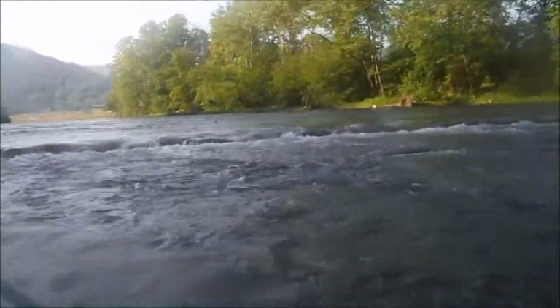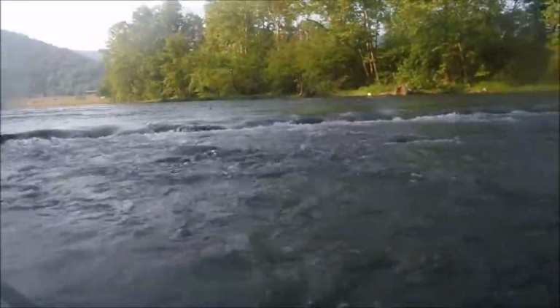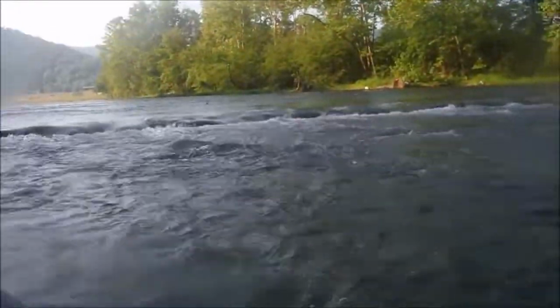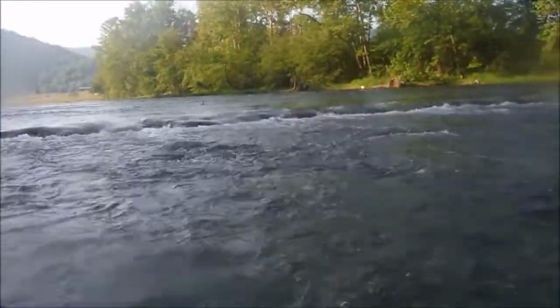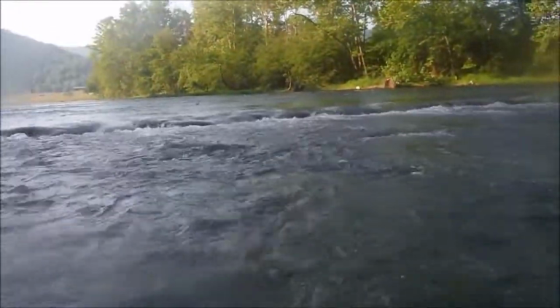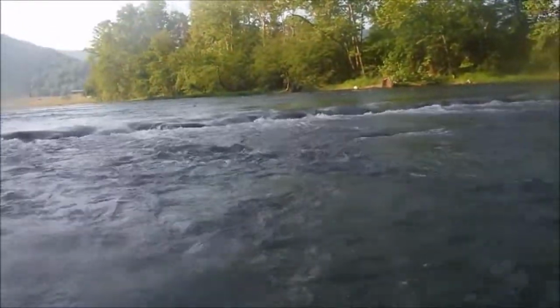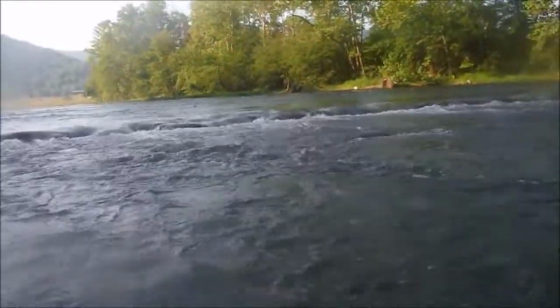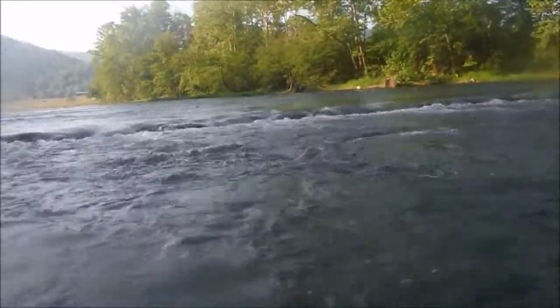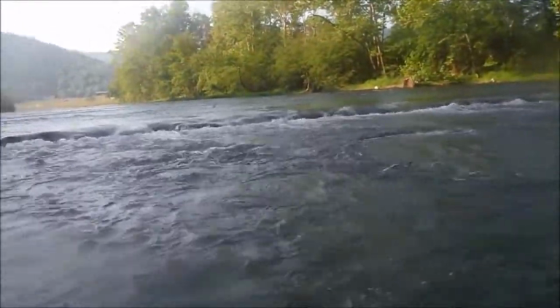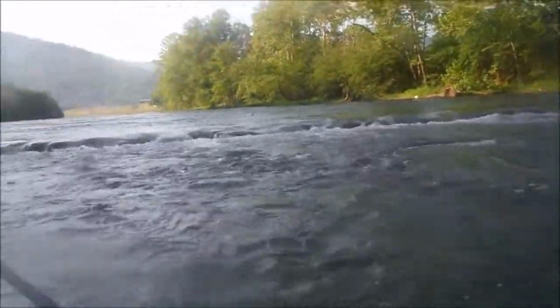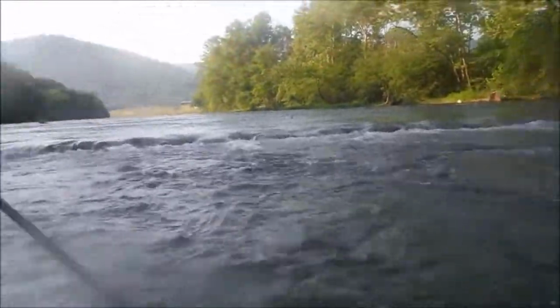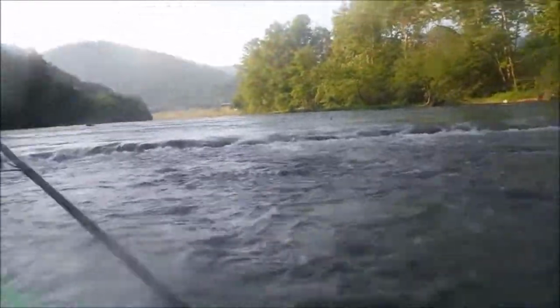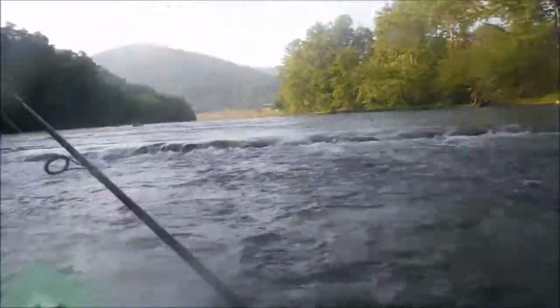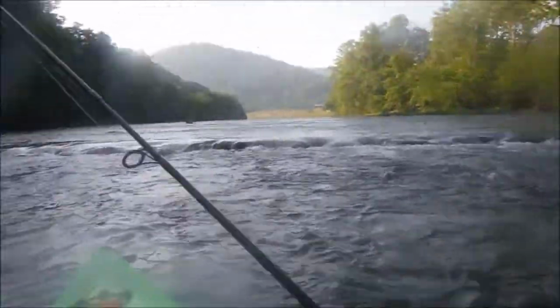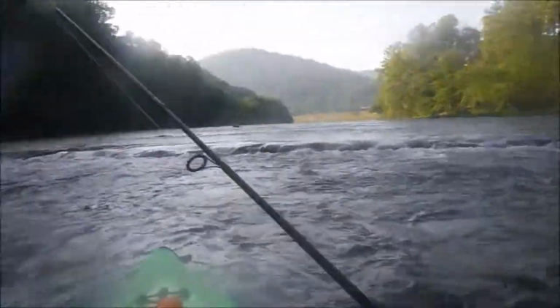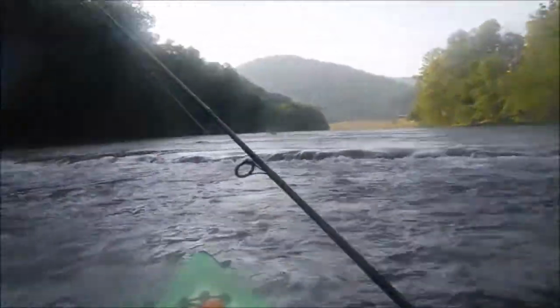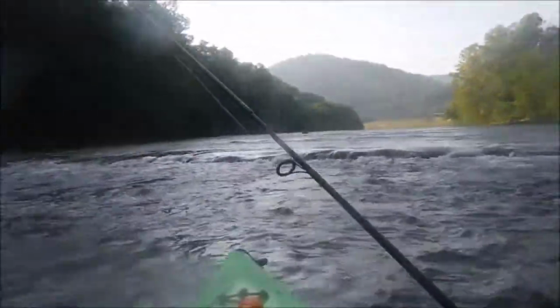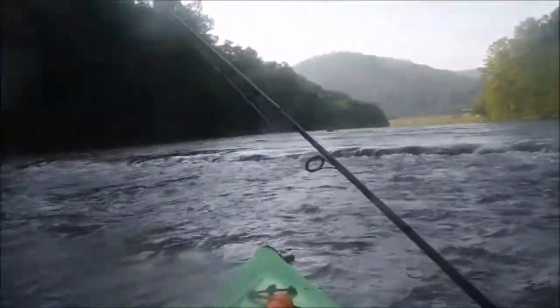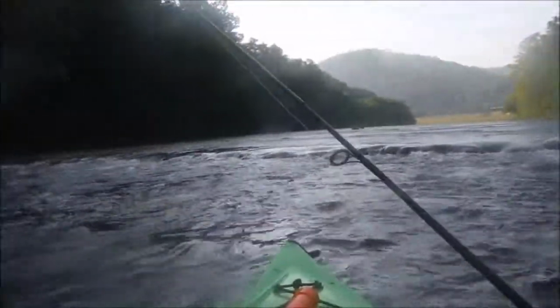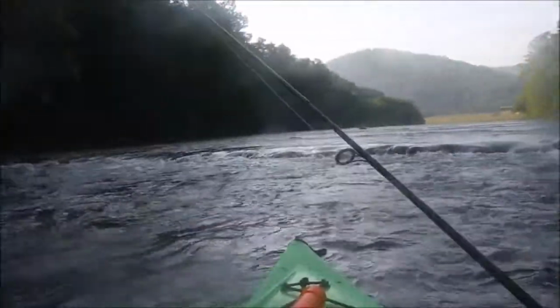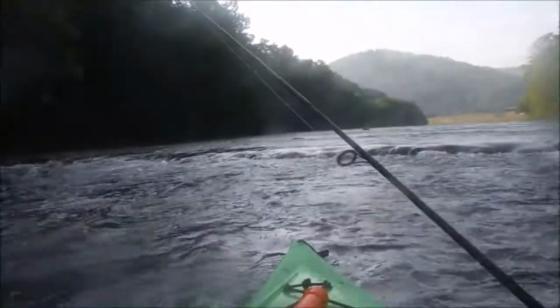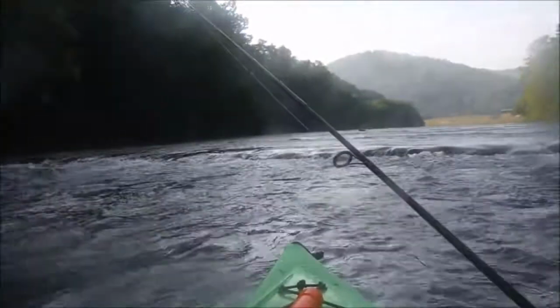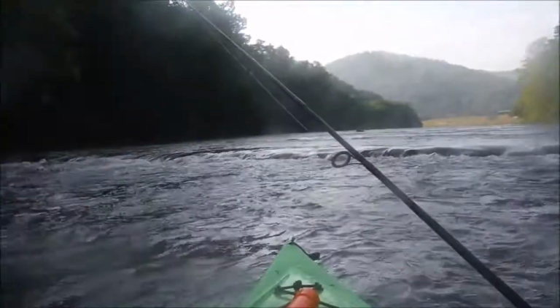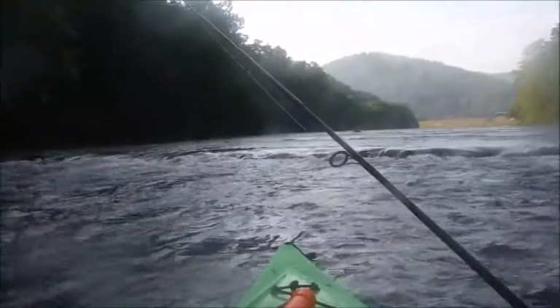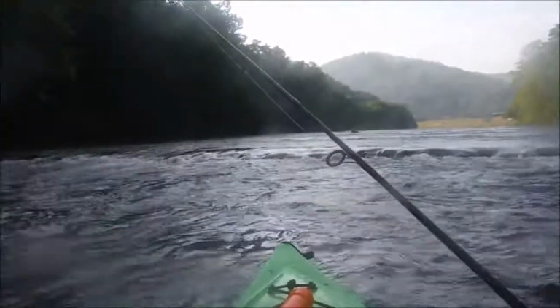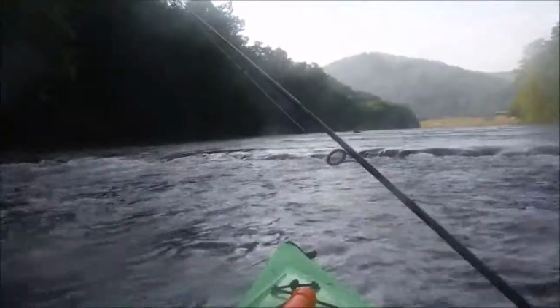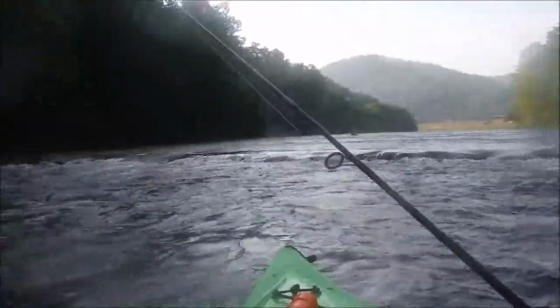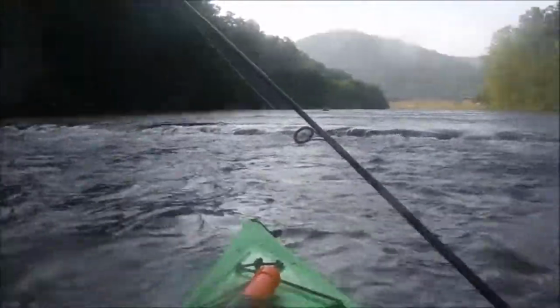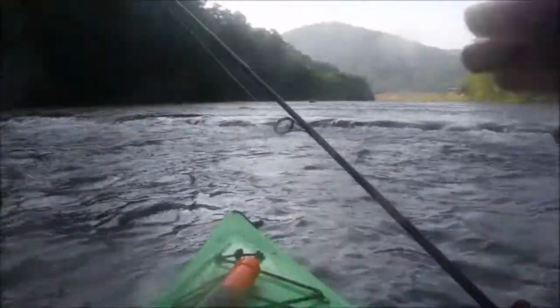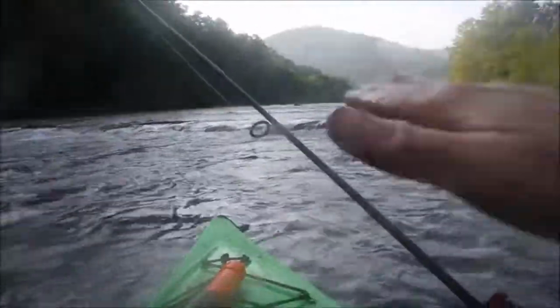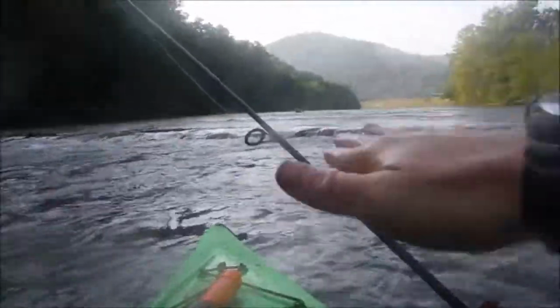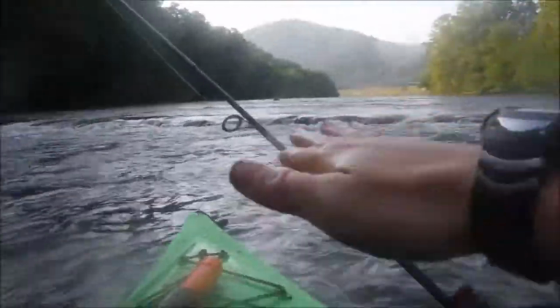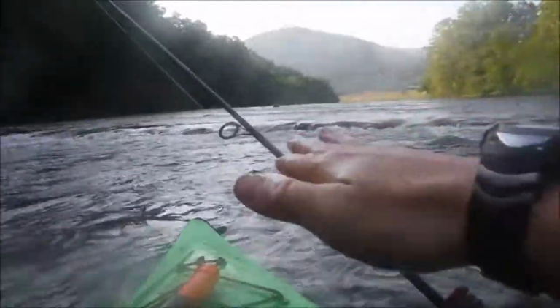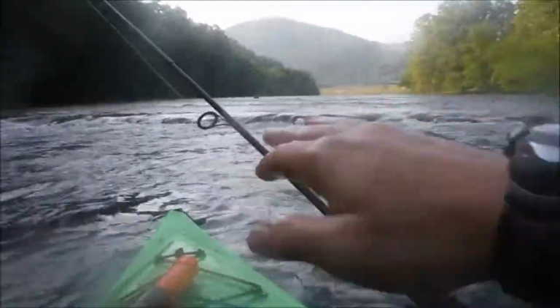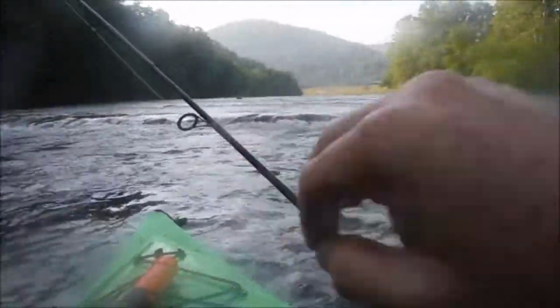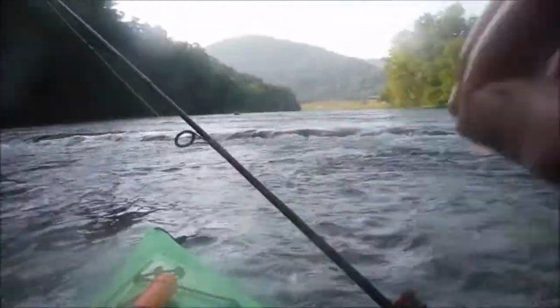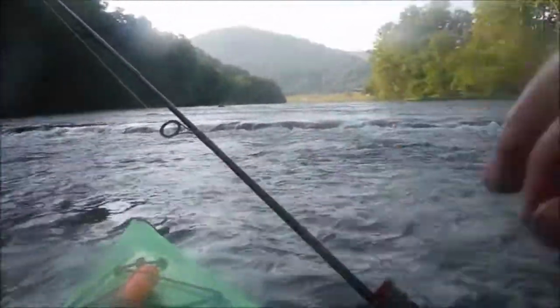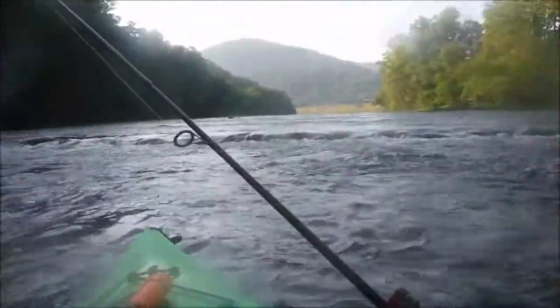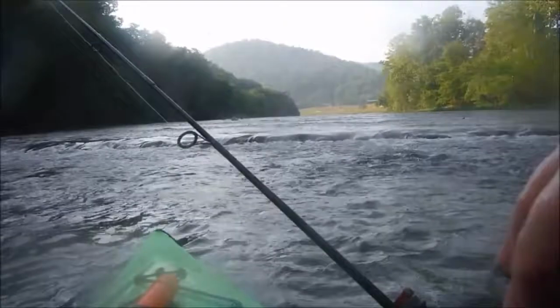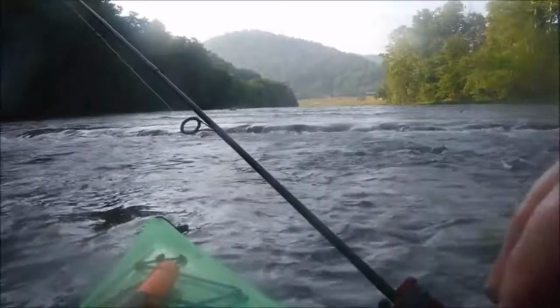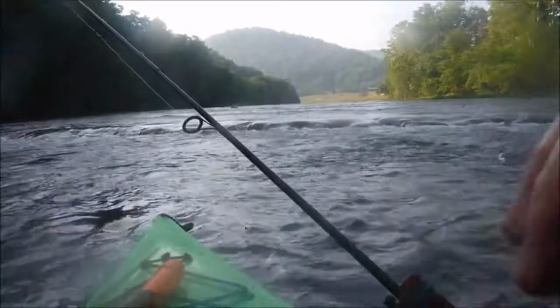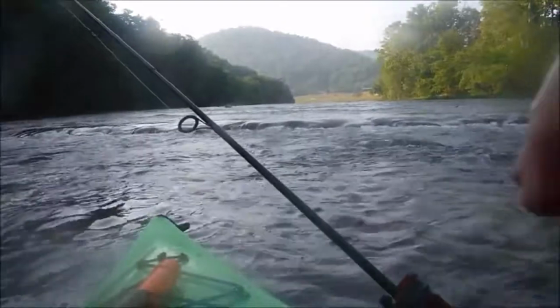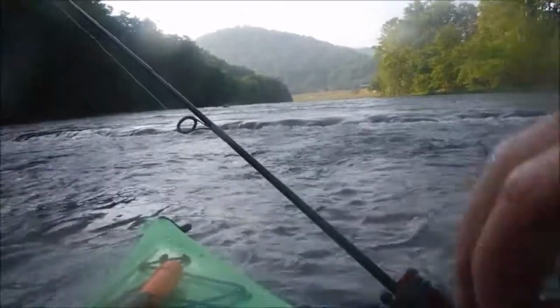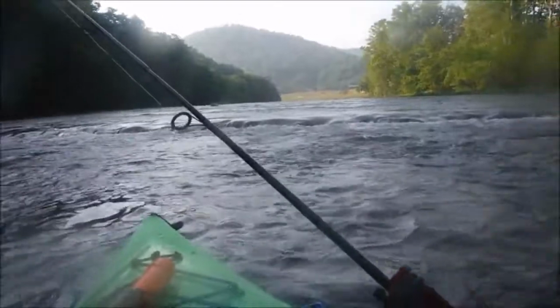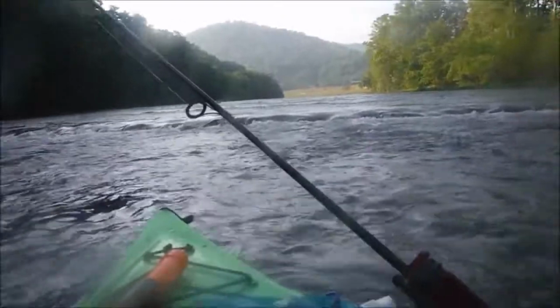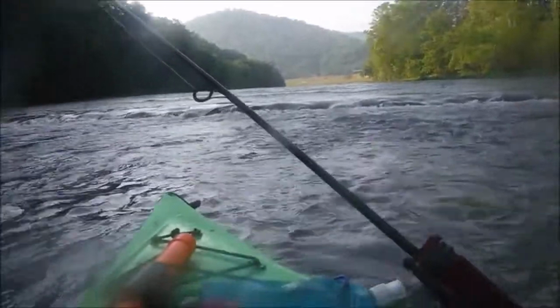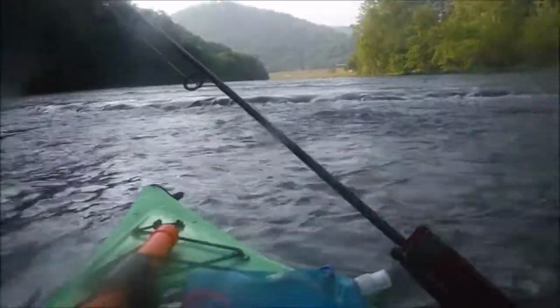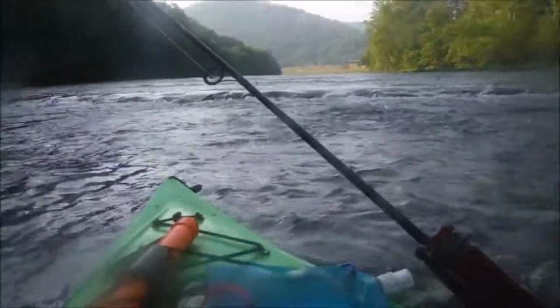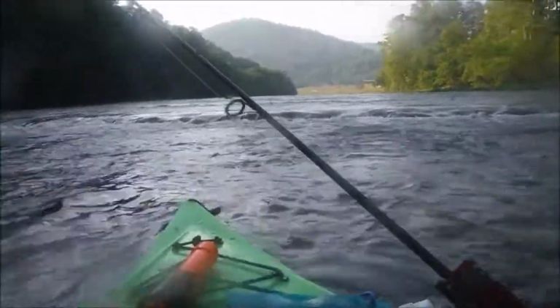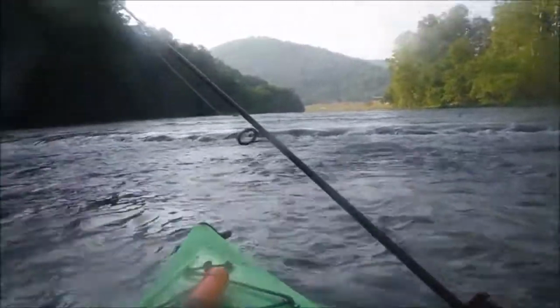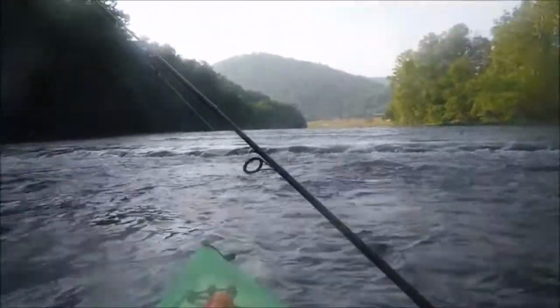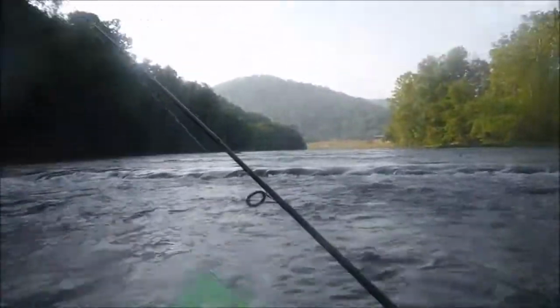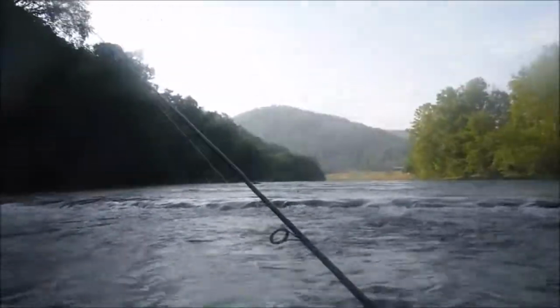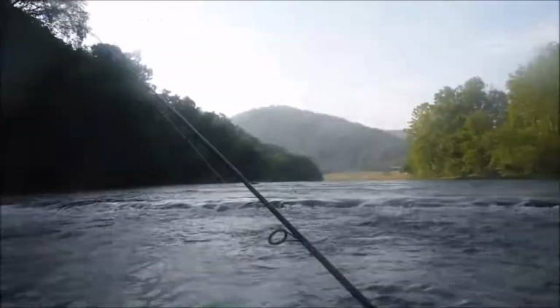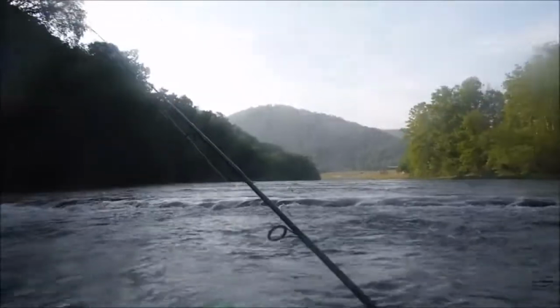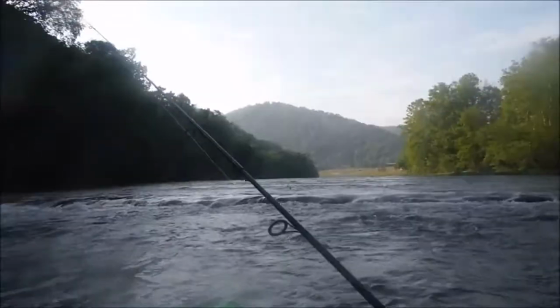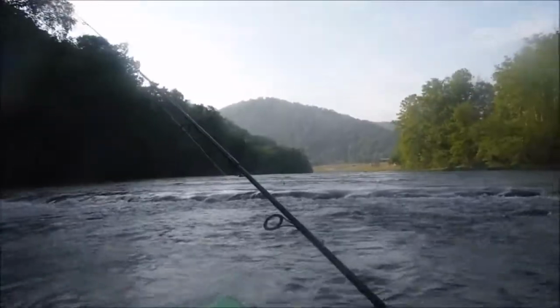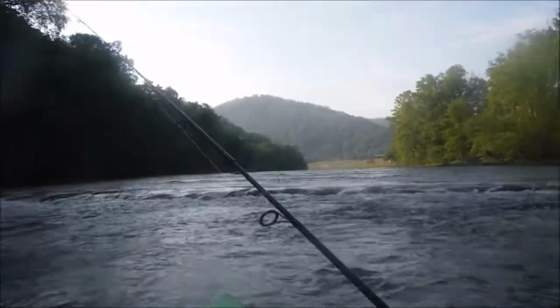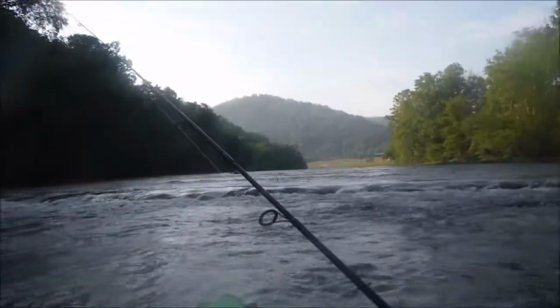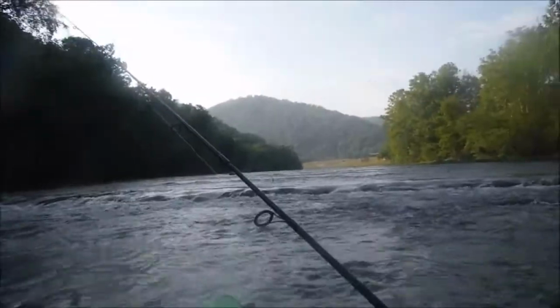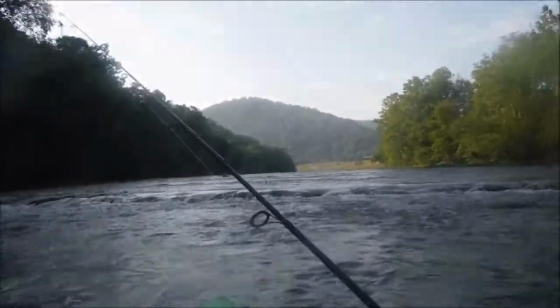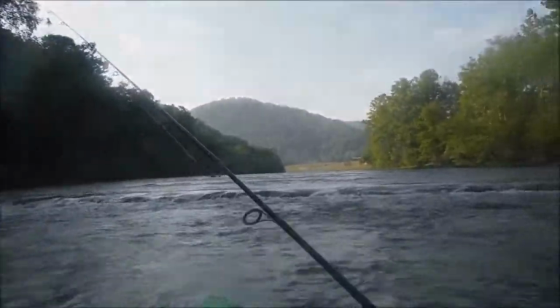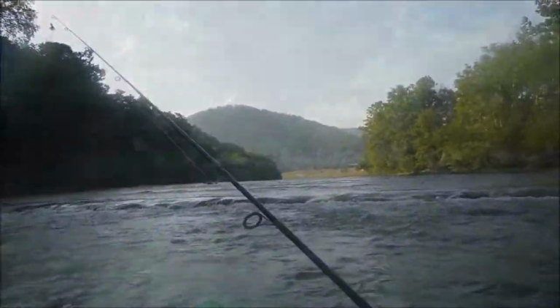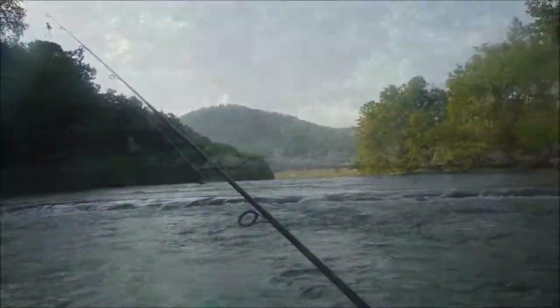This is the most beautiful thing I've ever seen in my life — not just this, but this river entirely. I love it.